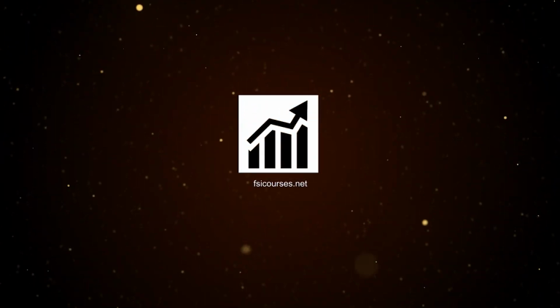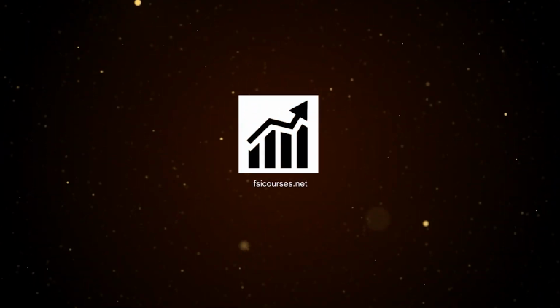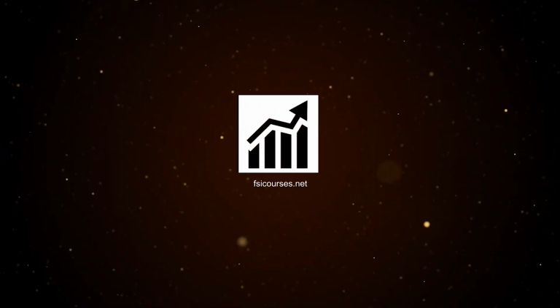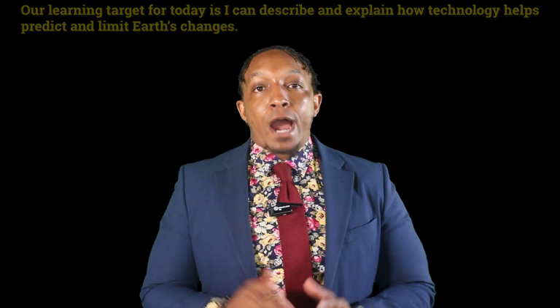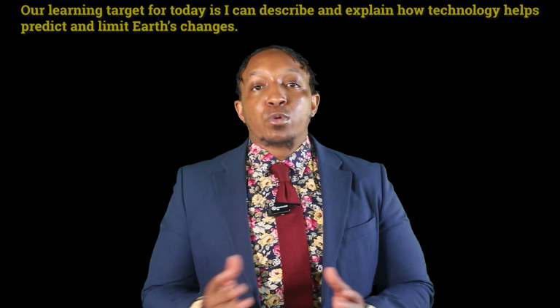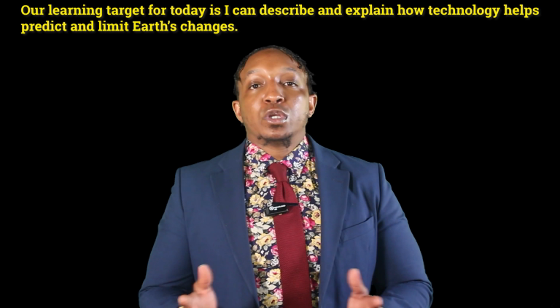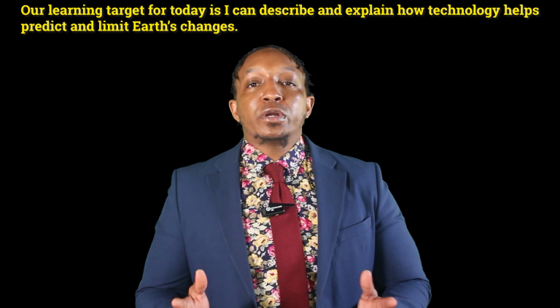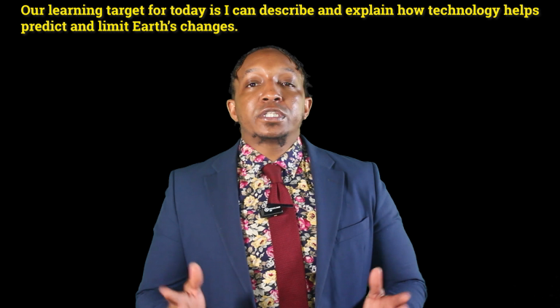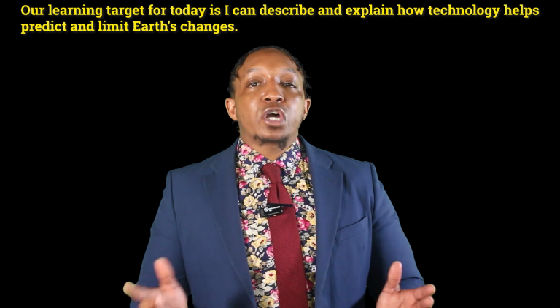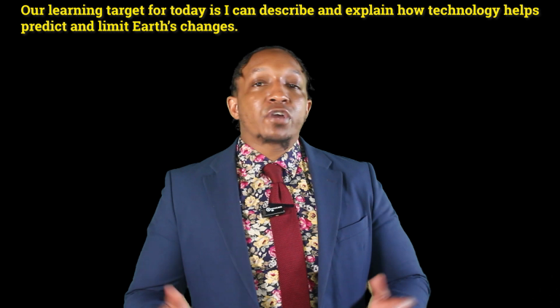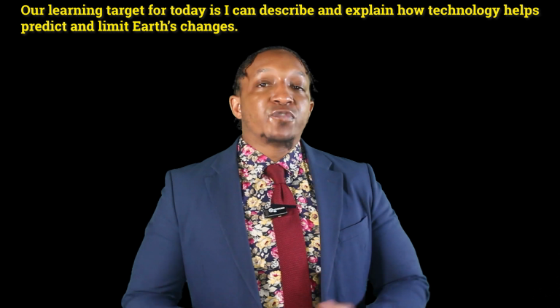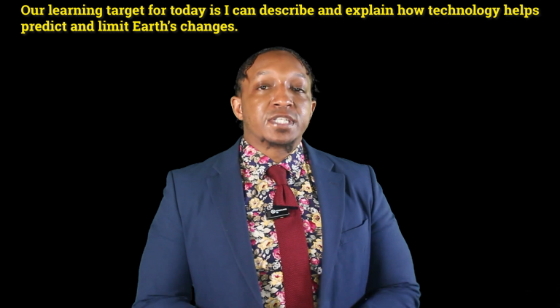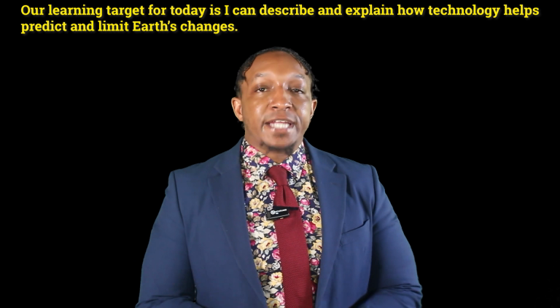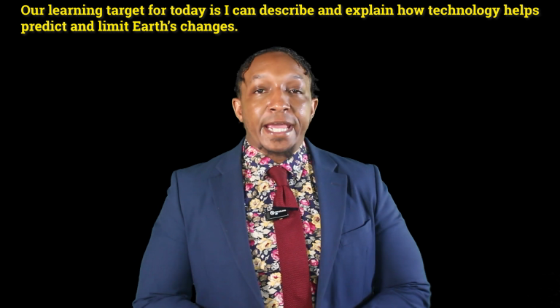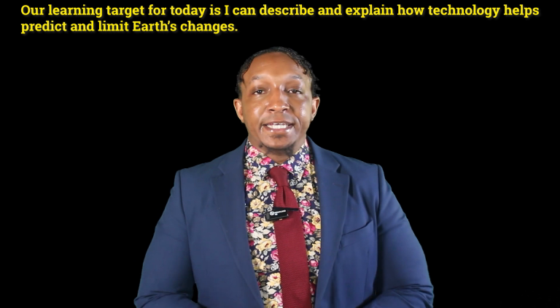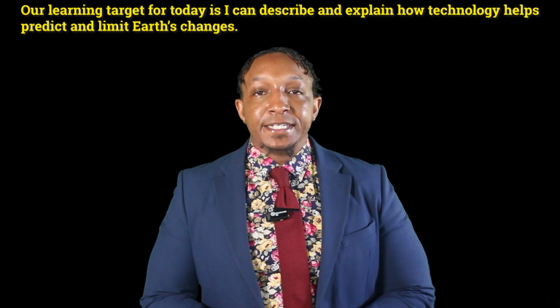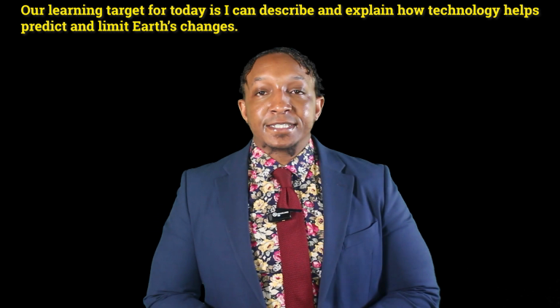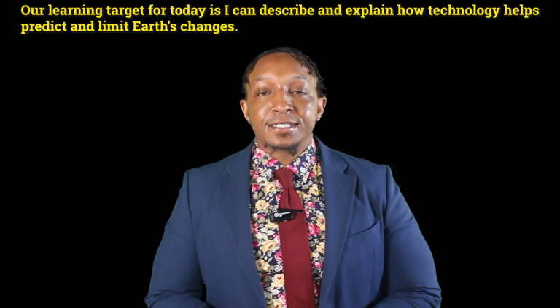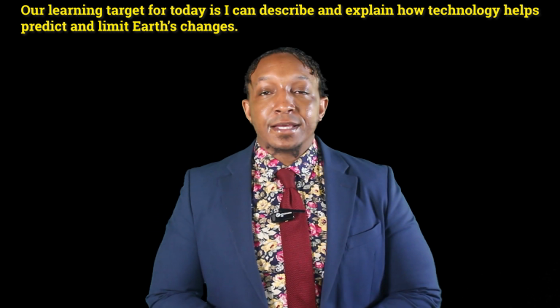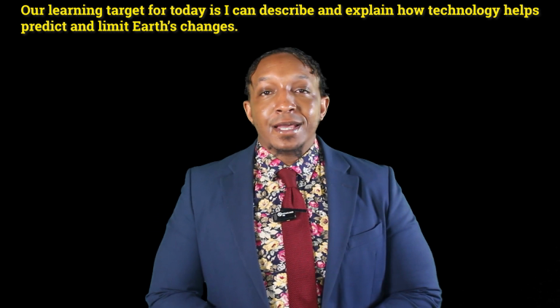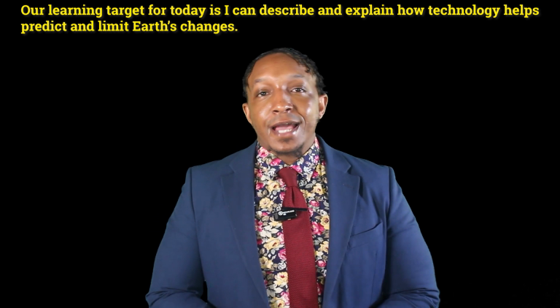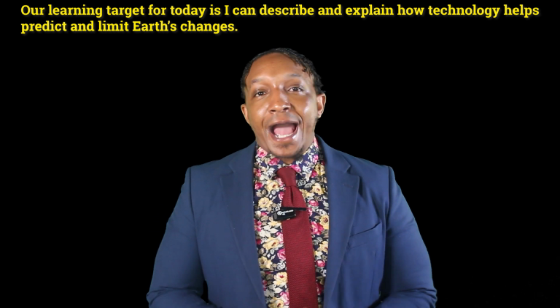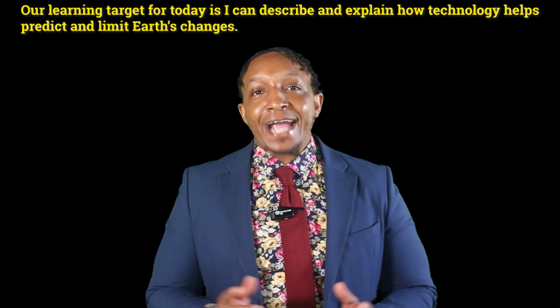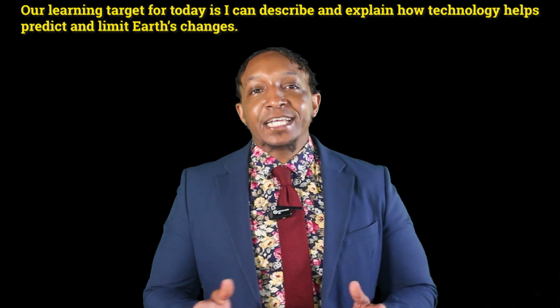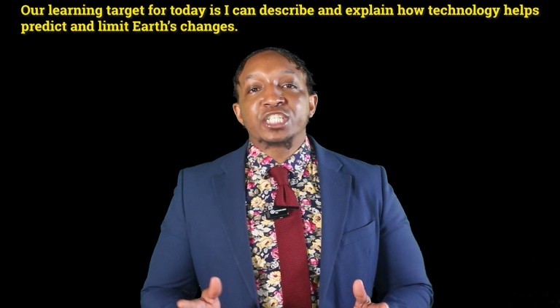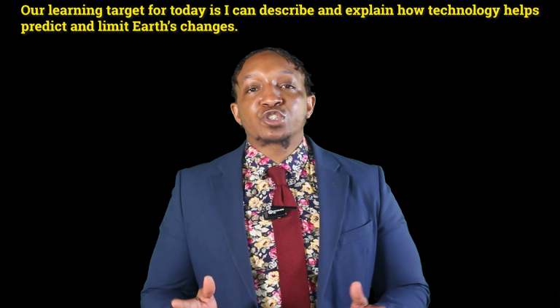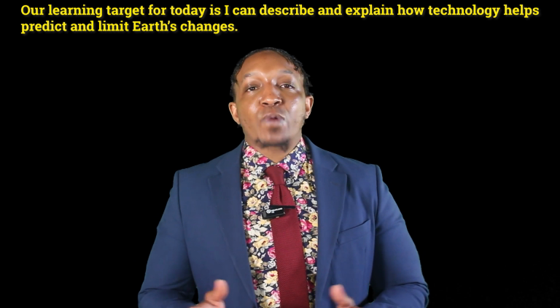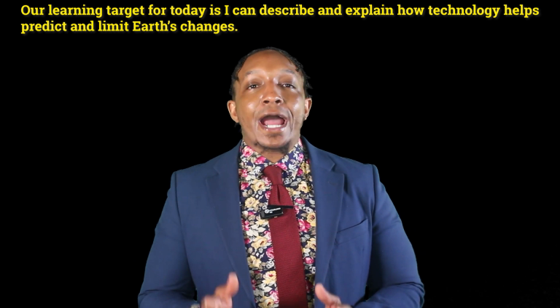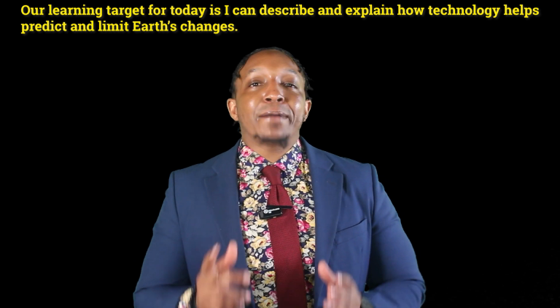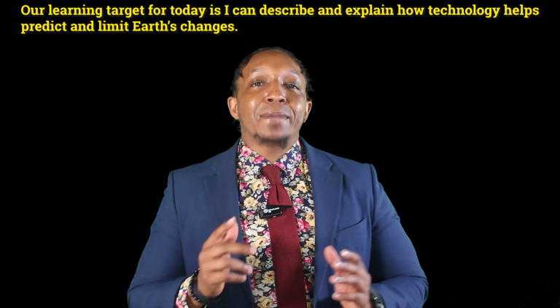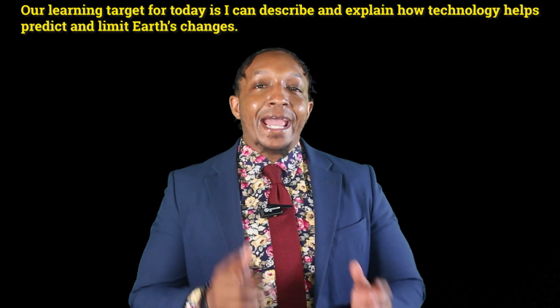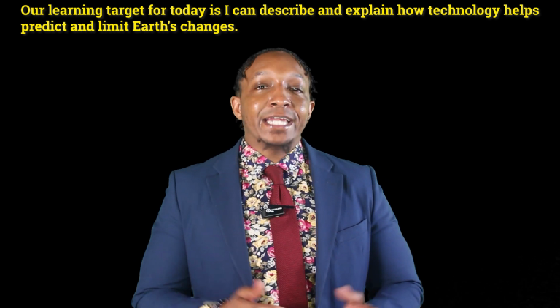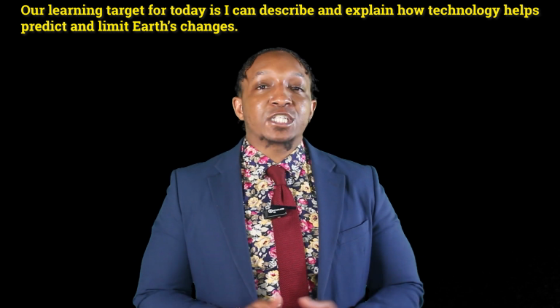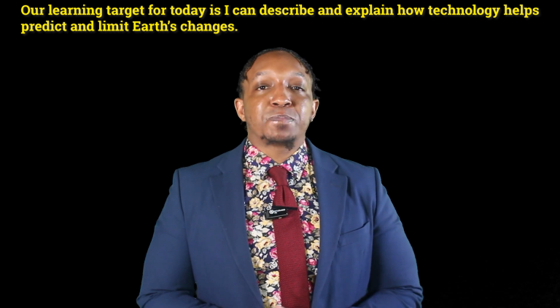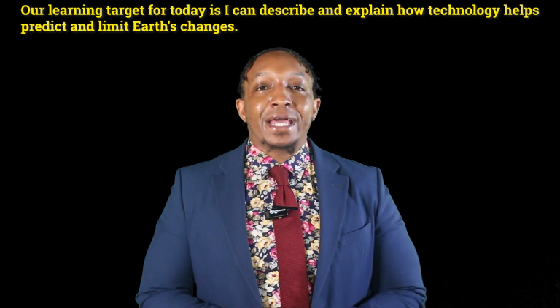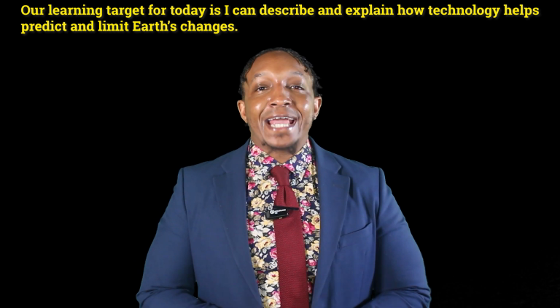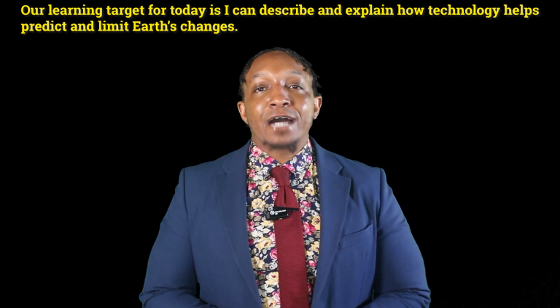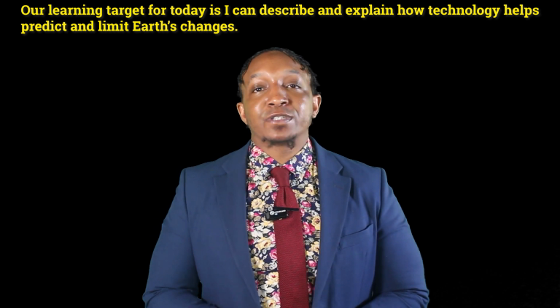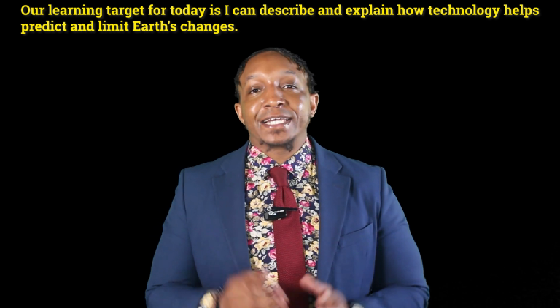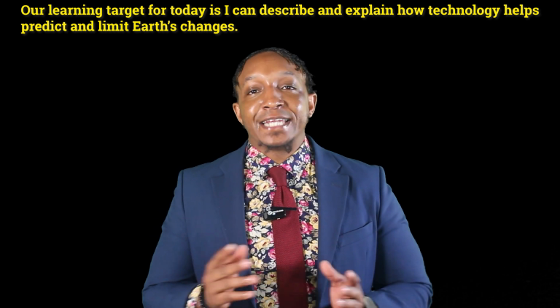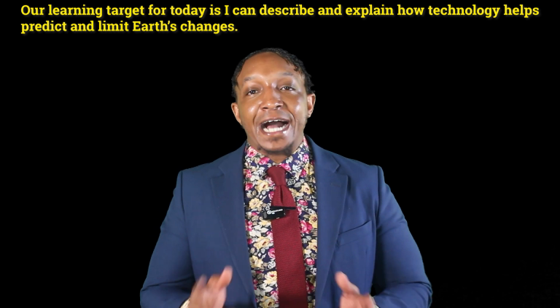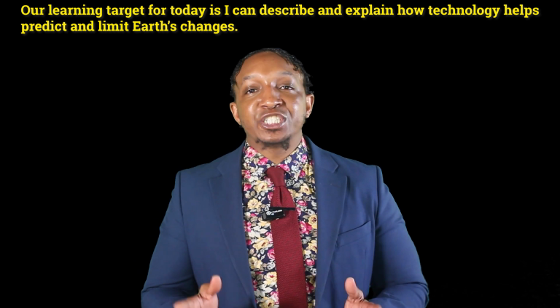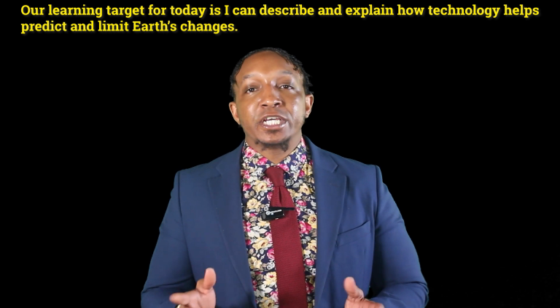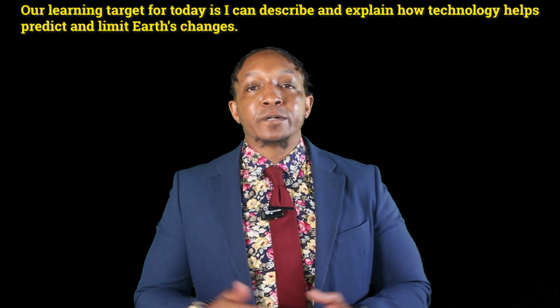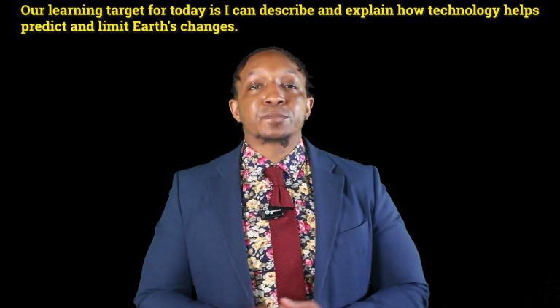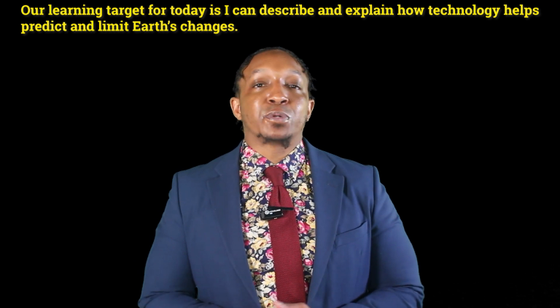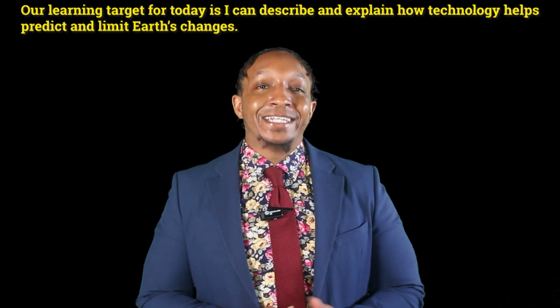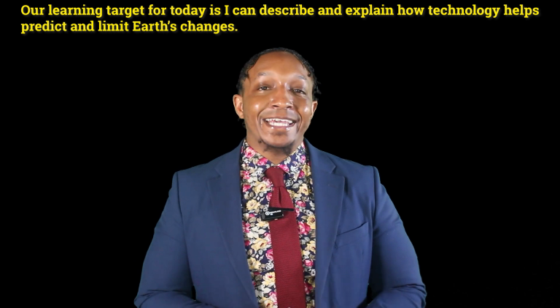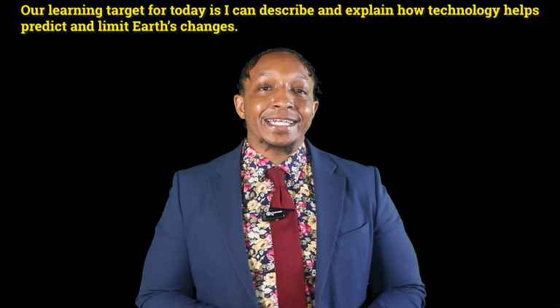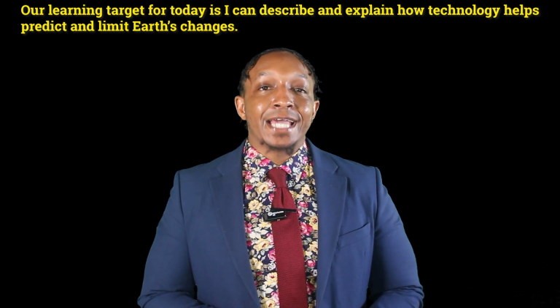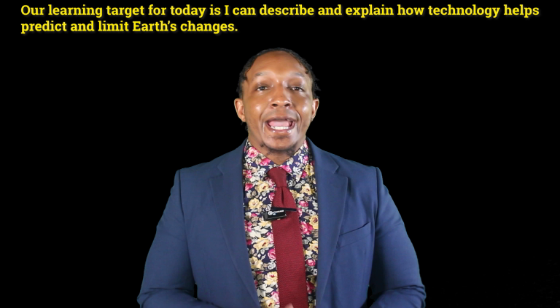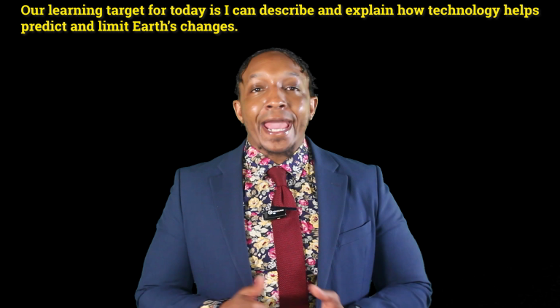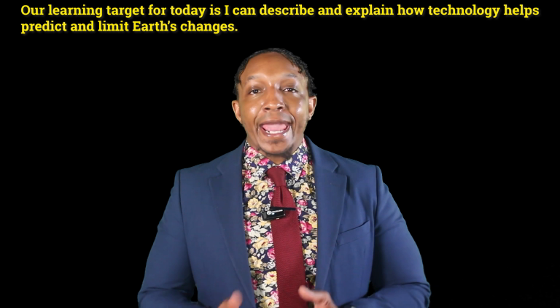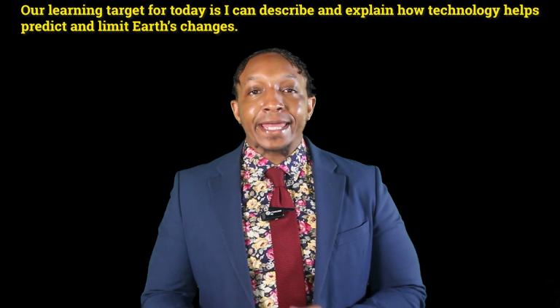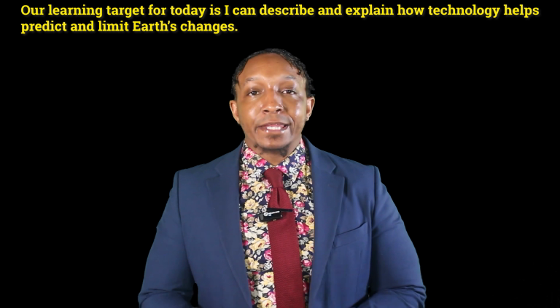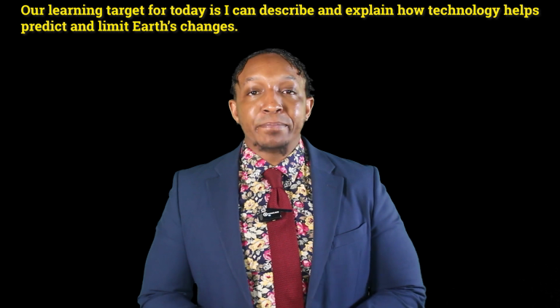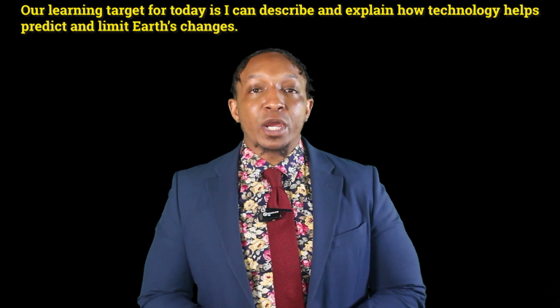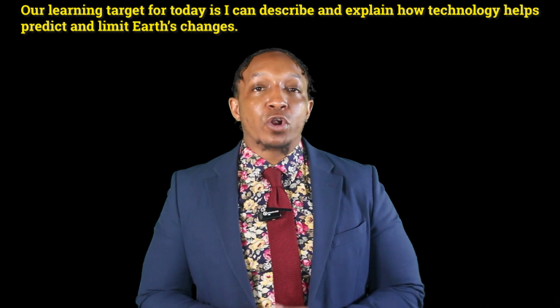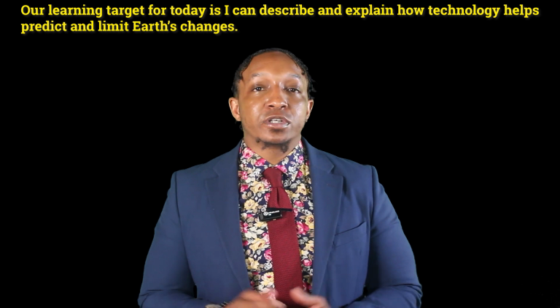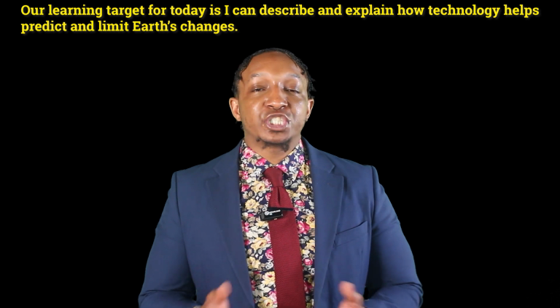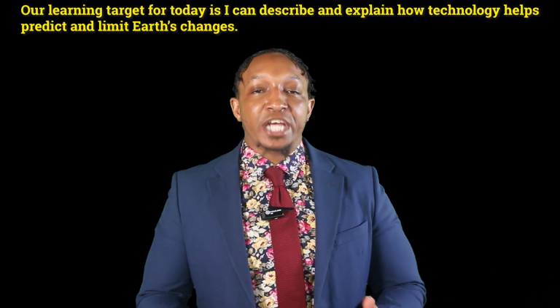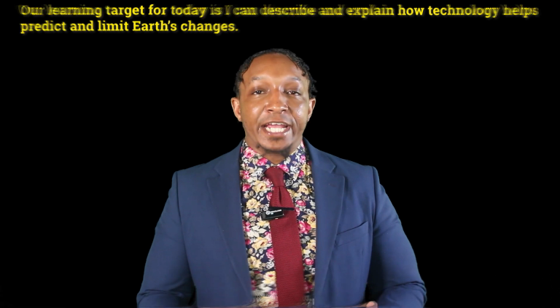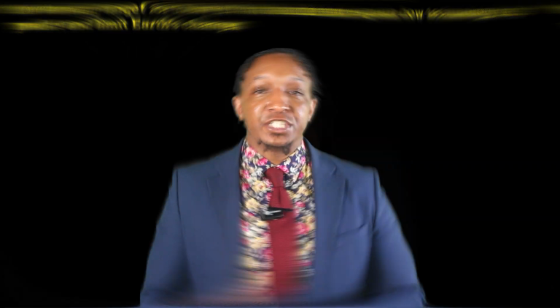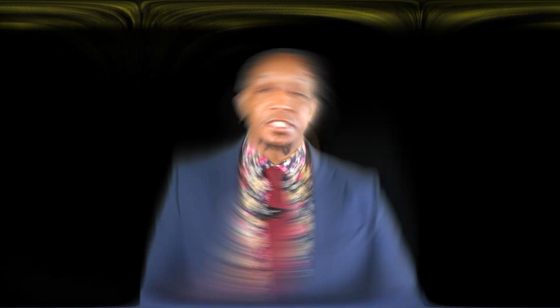Our learning target for today is: I can describe and explain how technology helps predict and limit Earth changes.